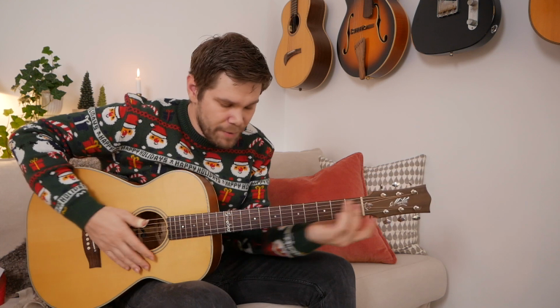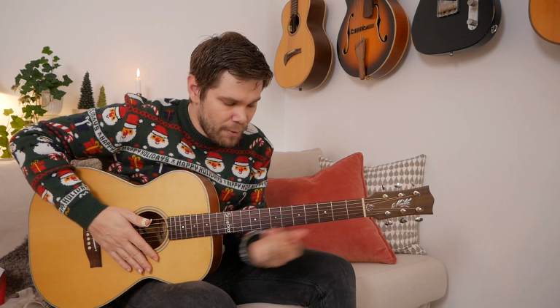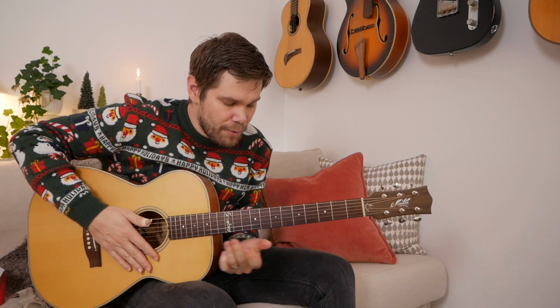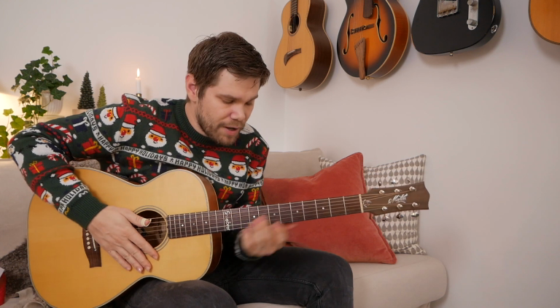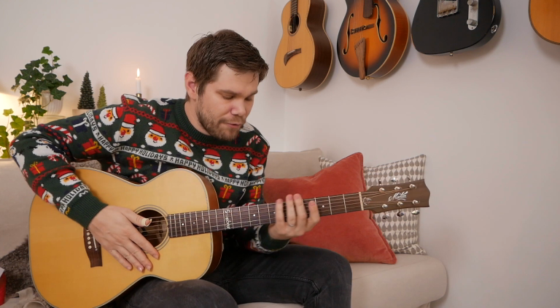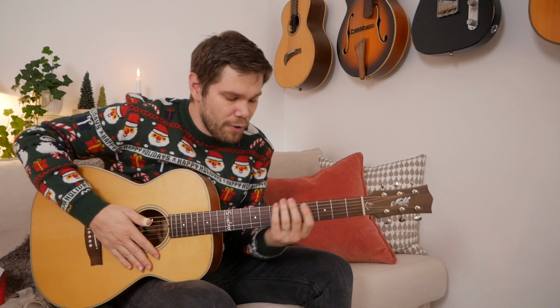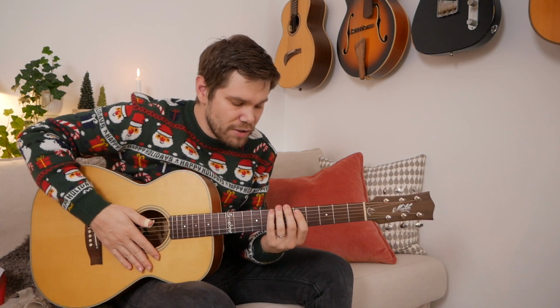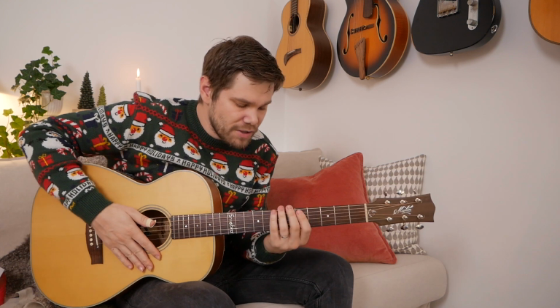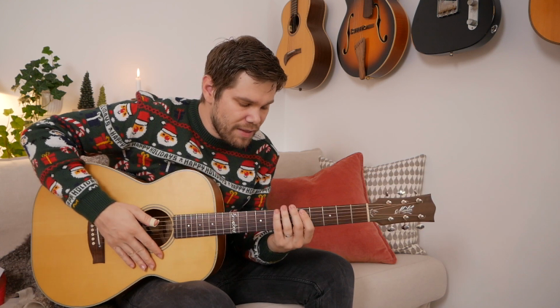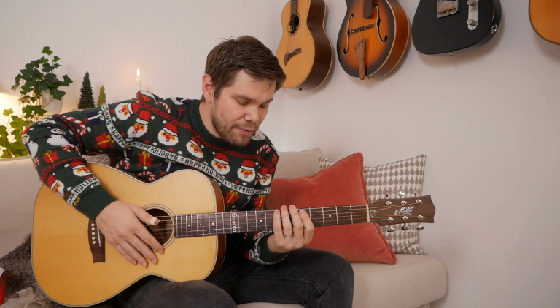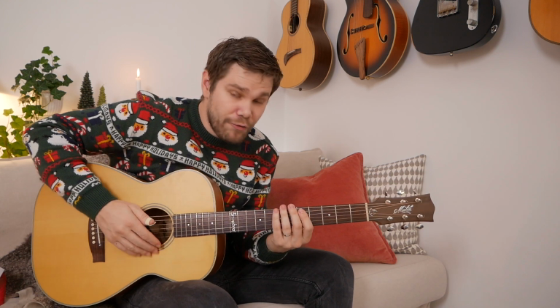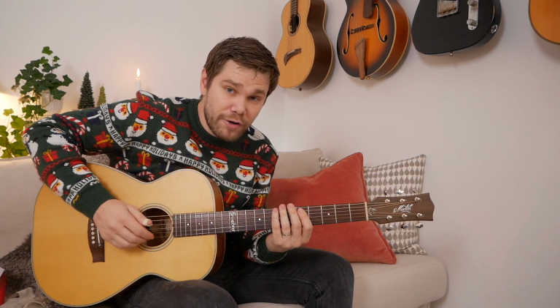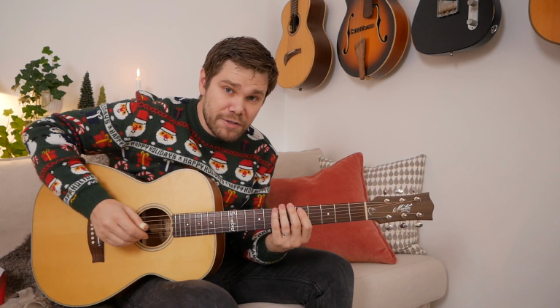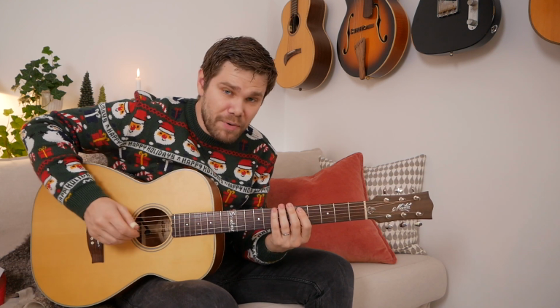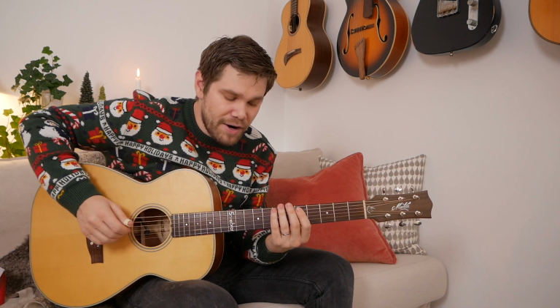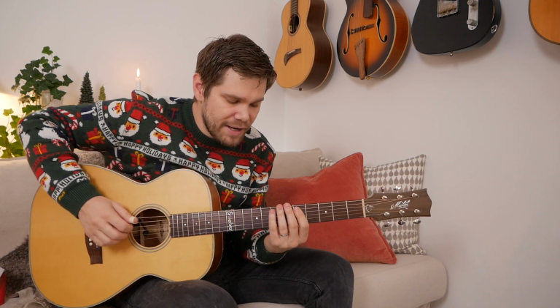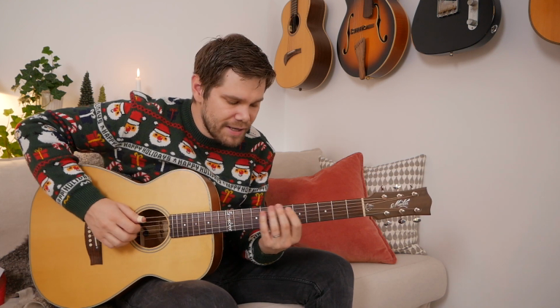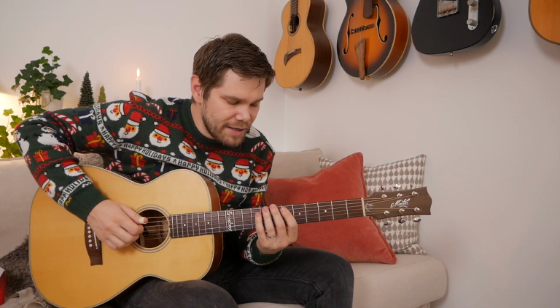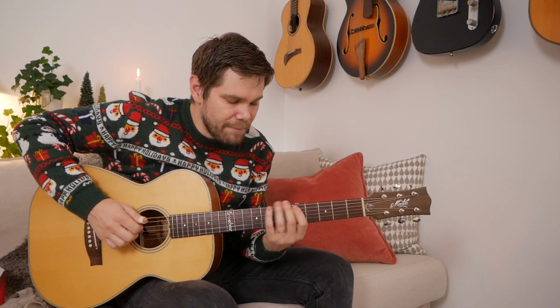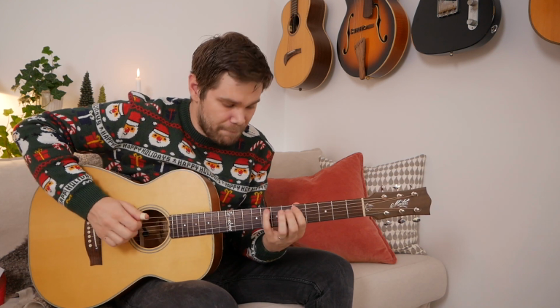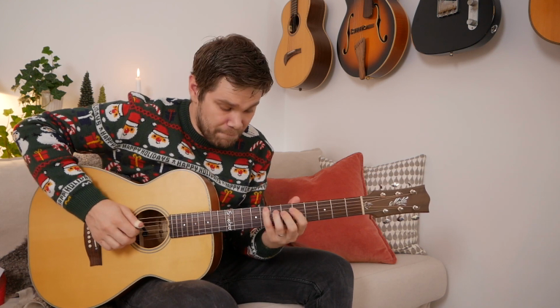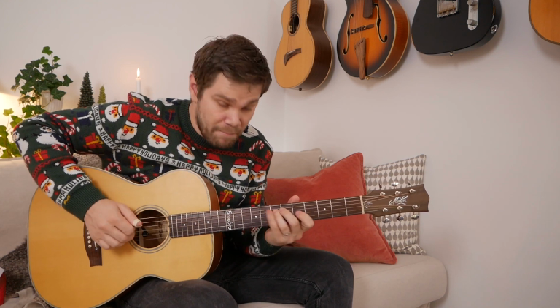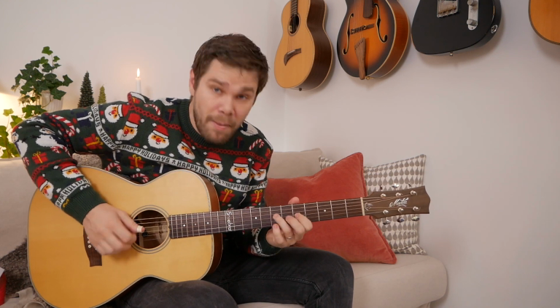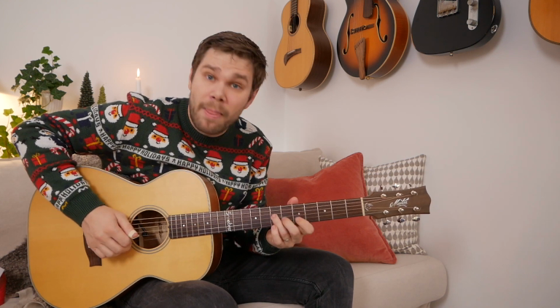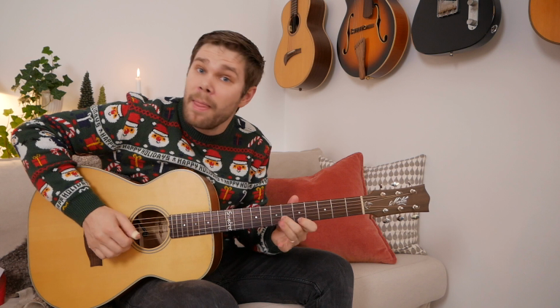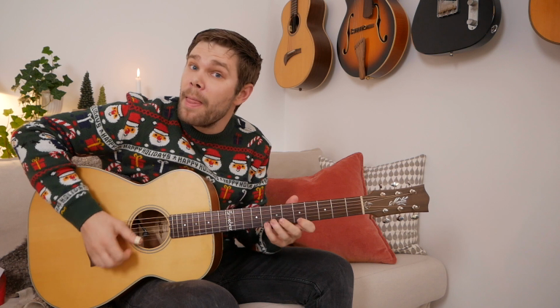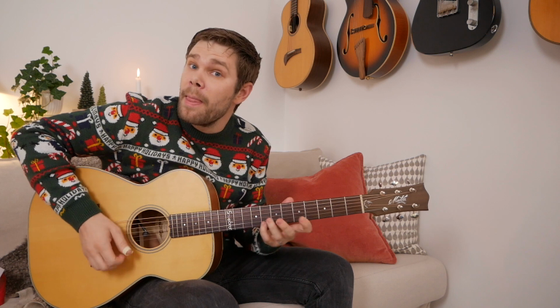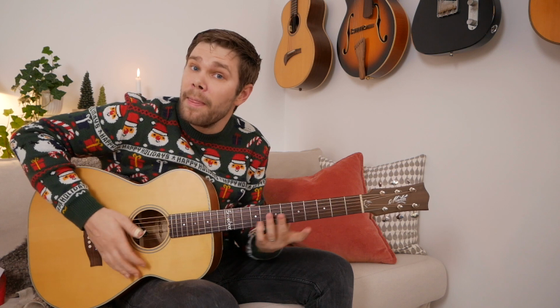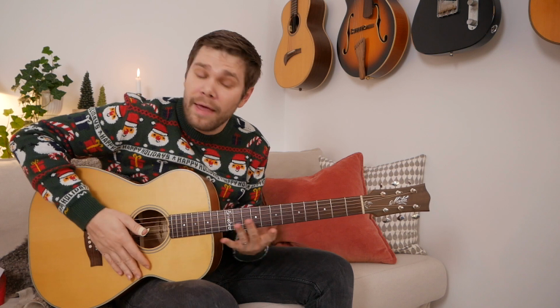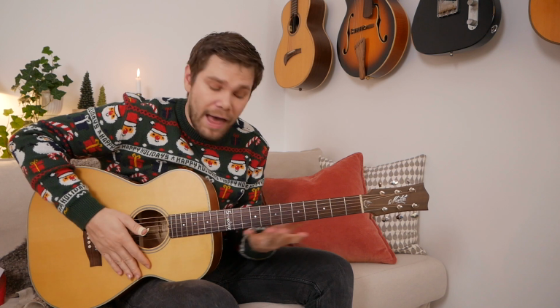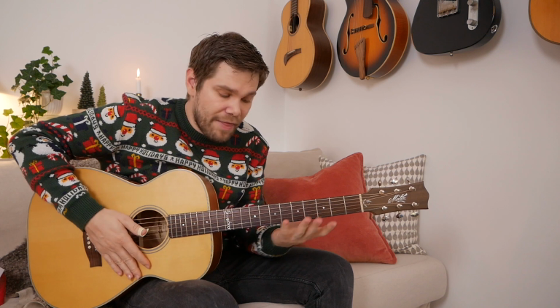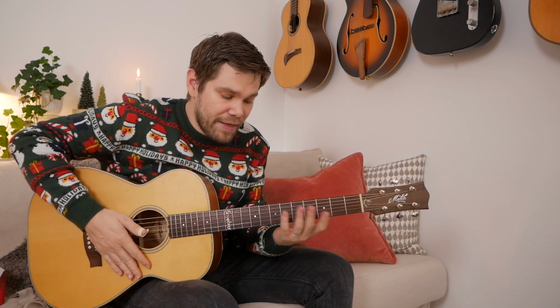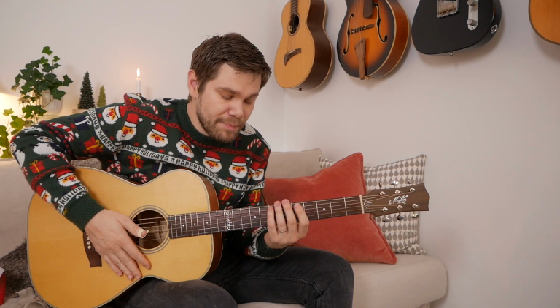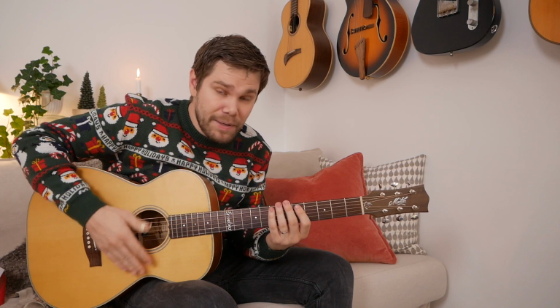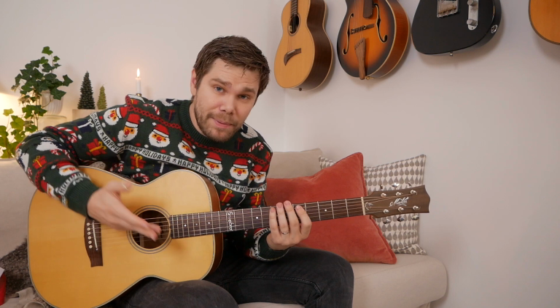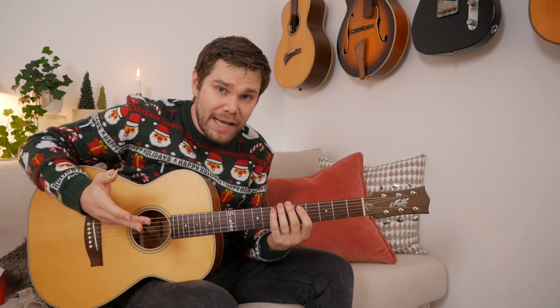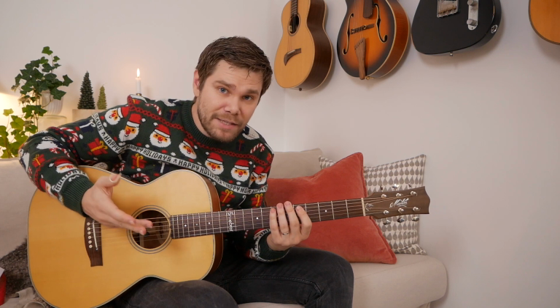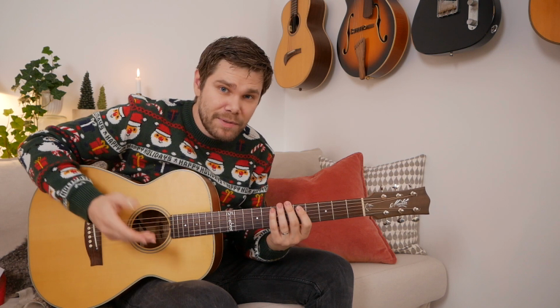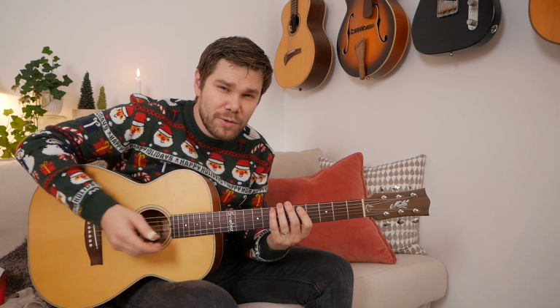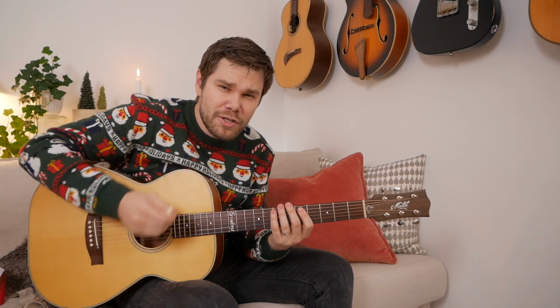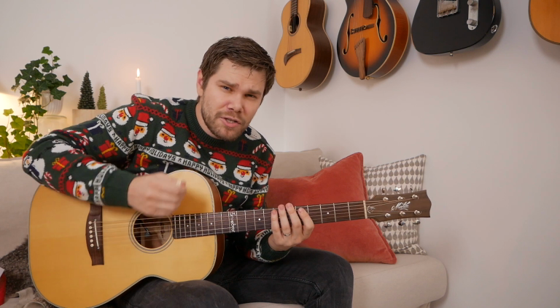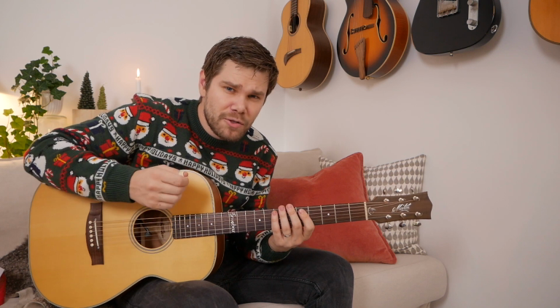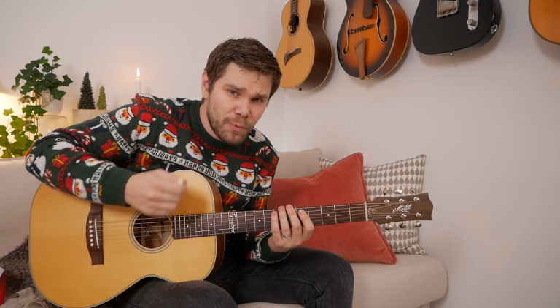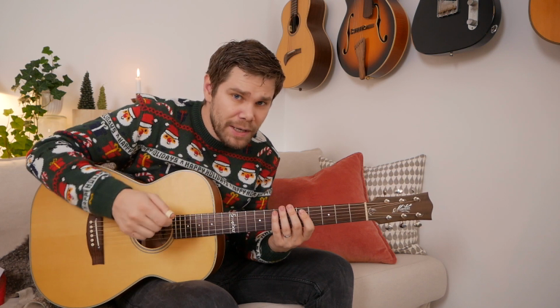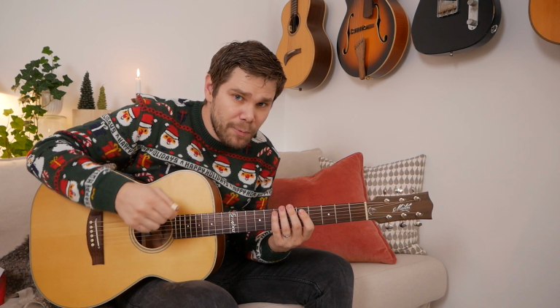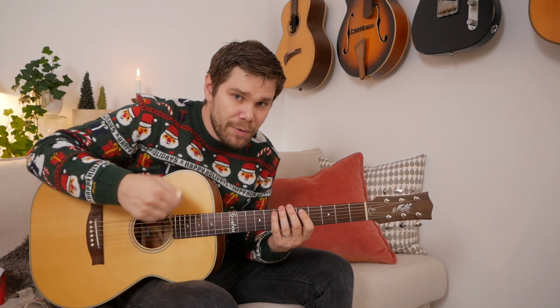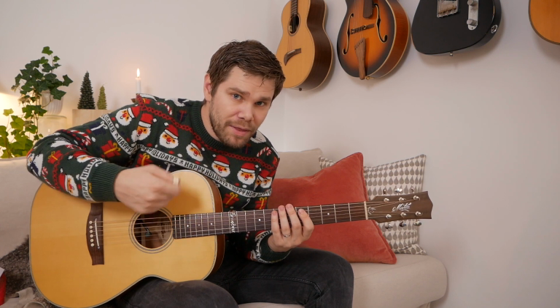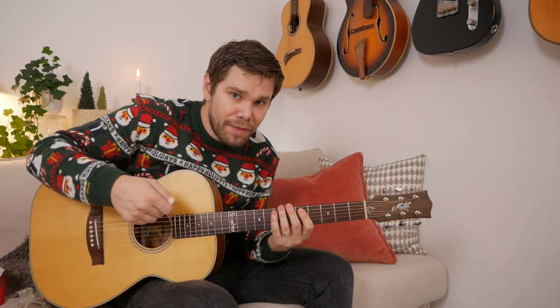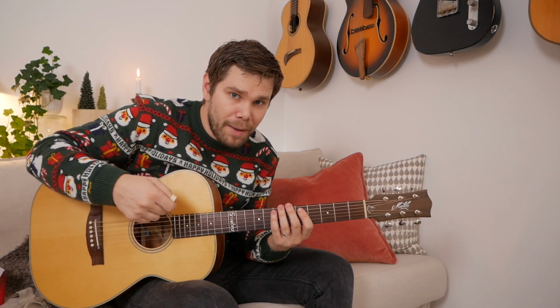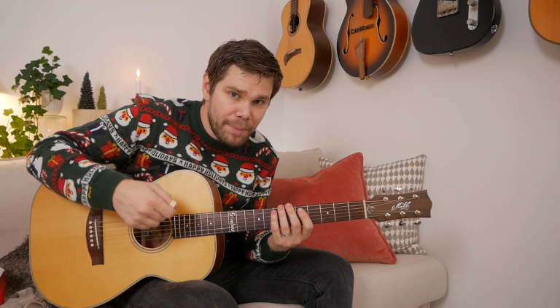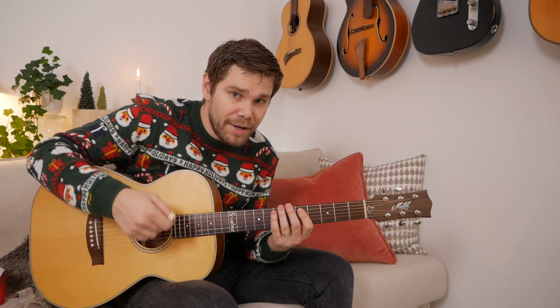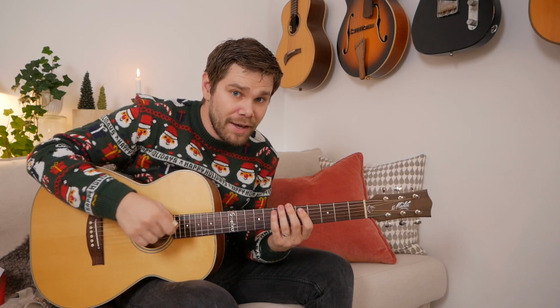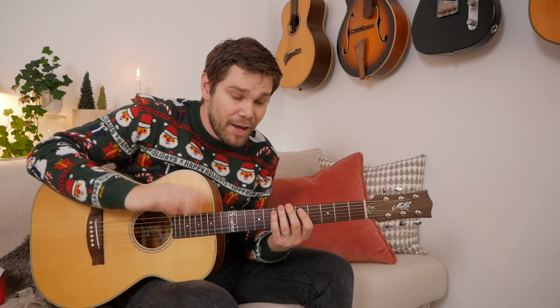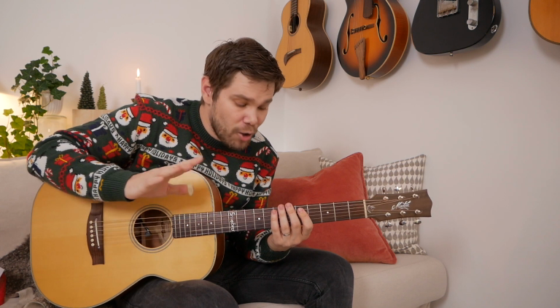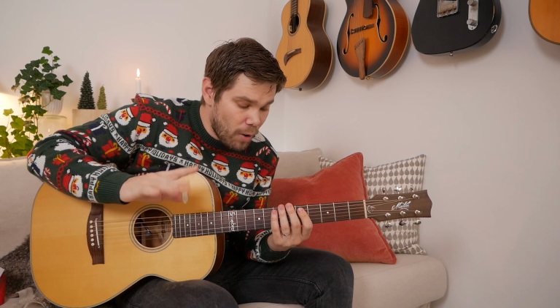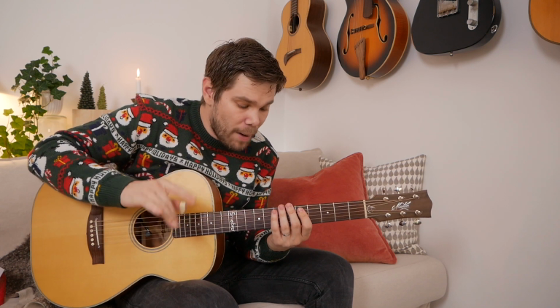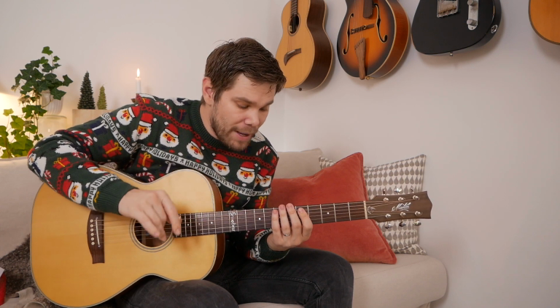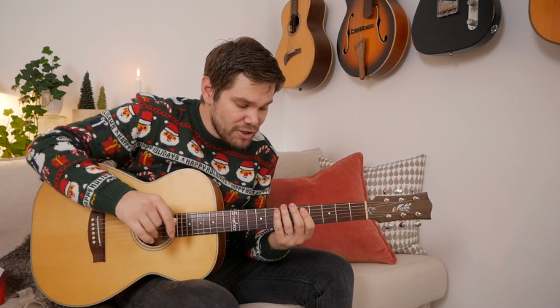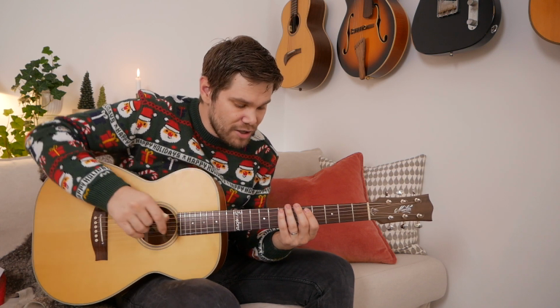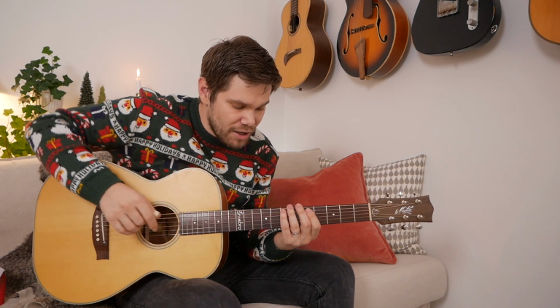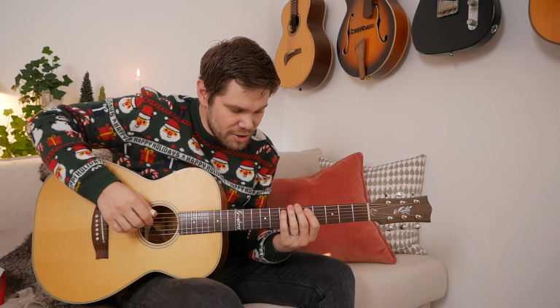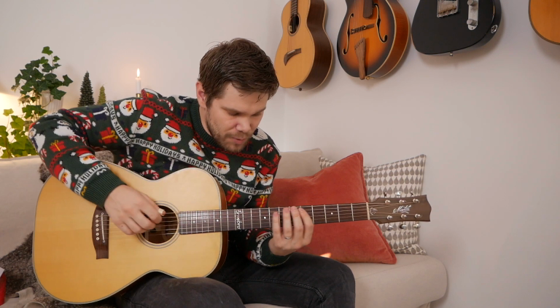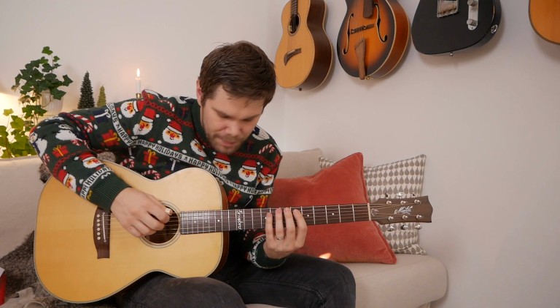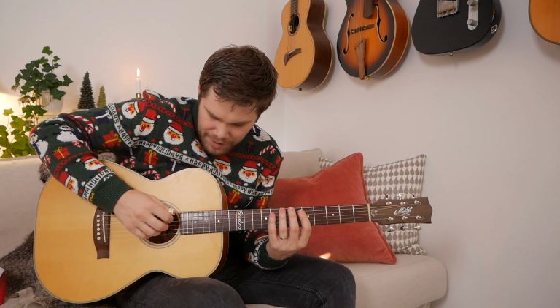We're gonna focus on that first part I did. And people ask me, do you sweep with the thumb pick? No, I'm actually not sweeping.